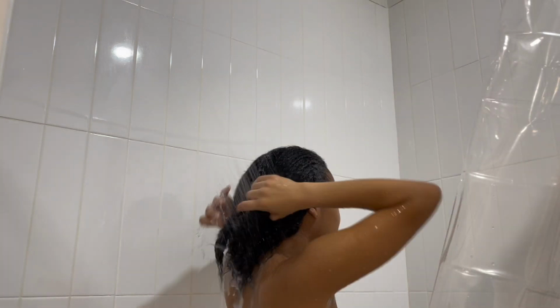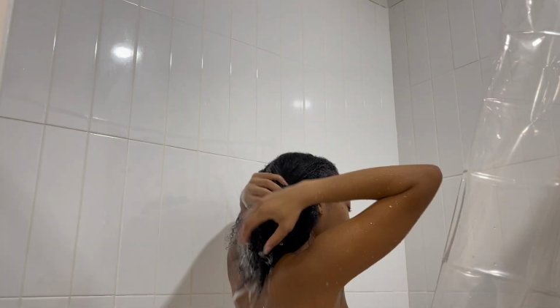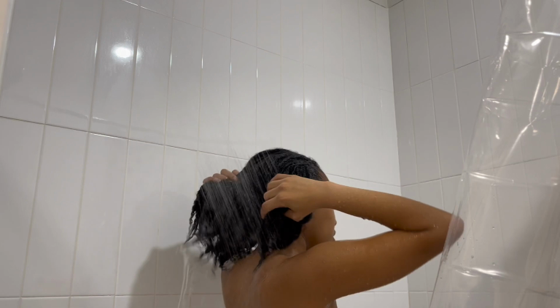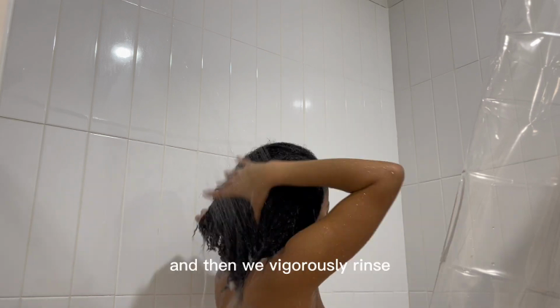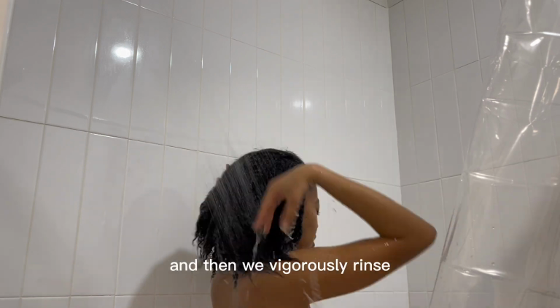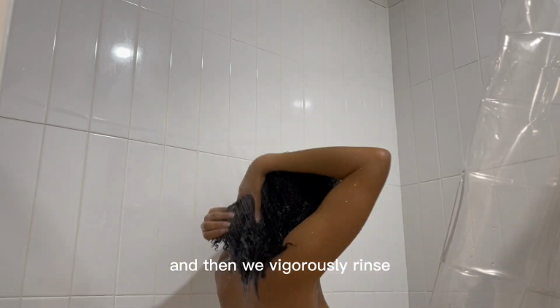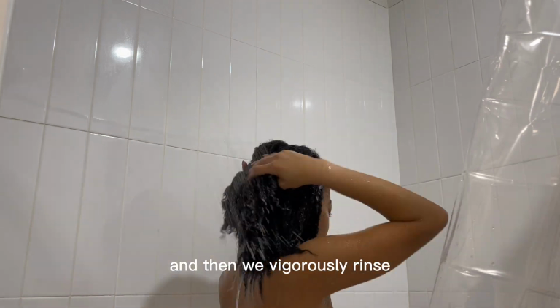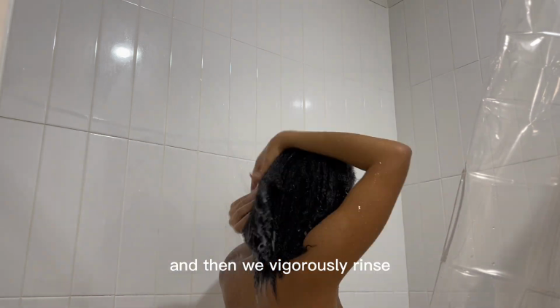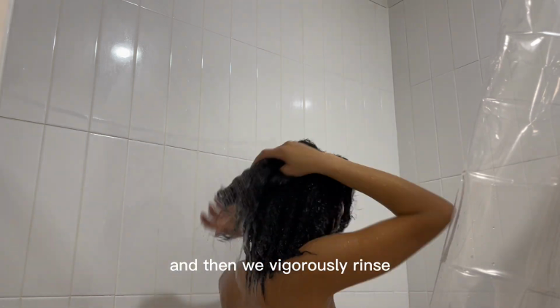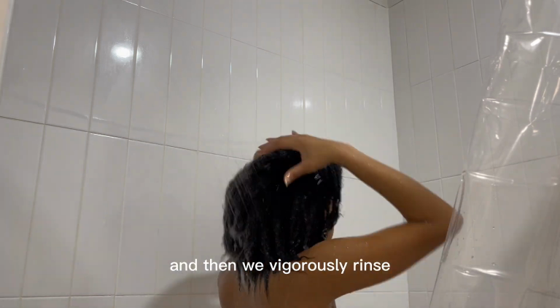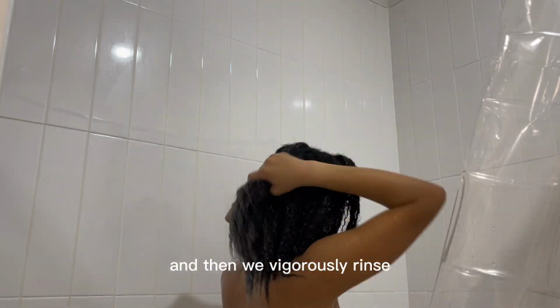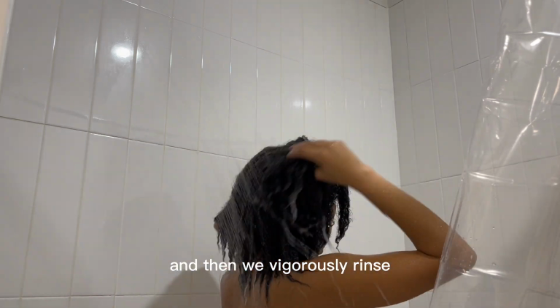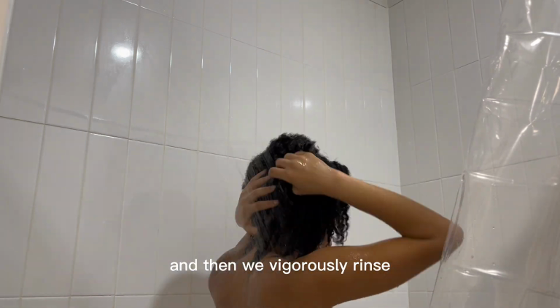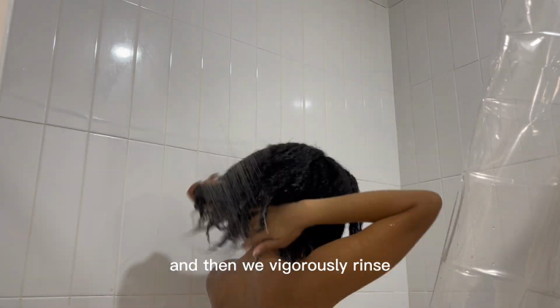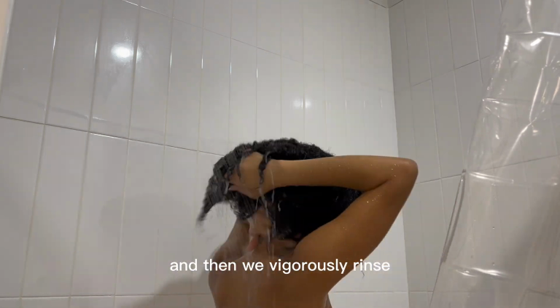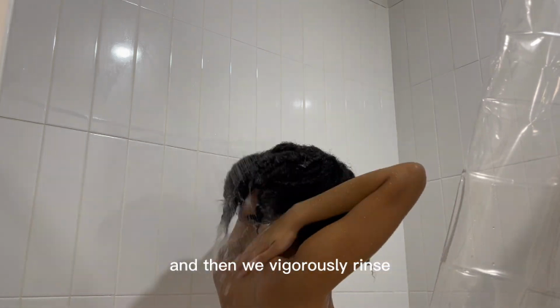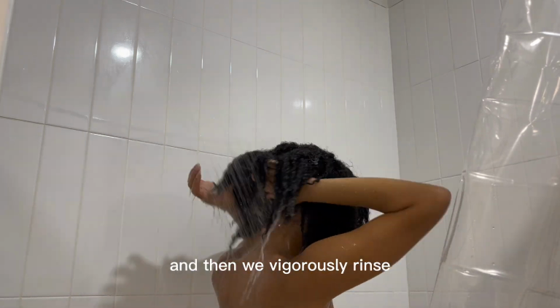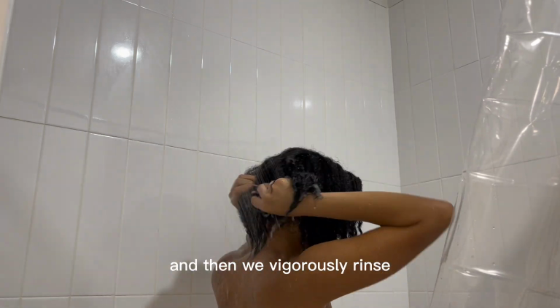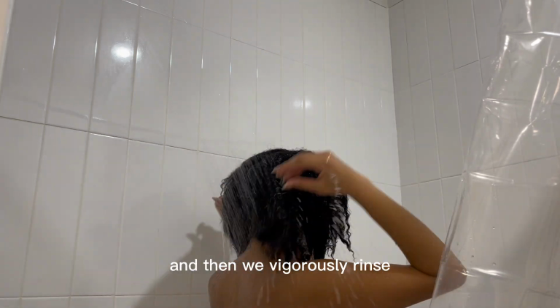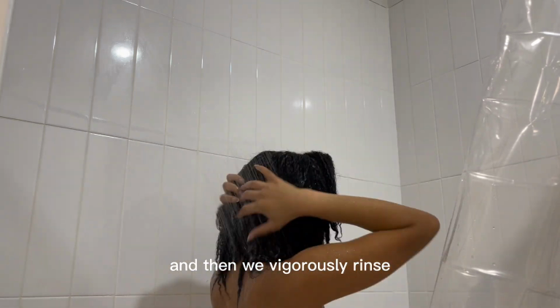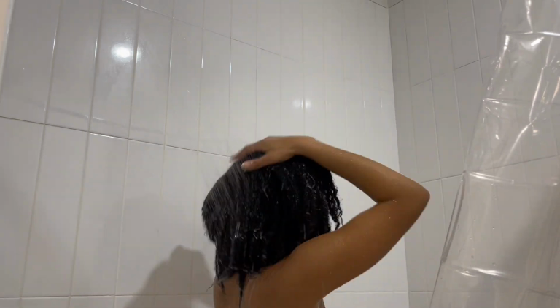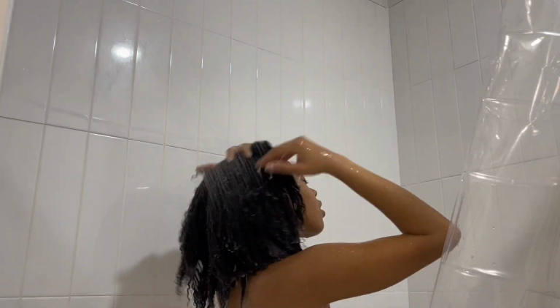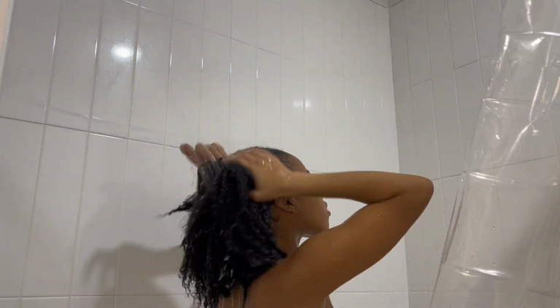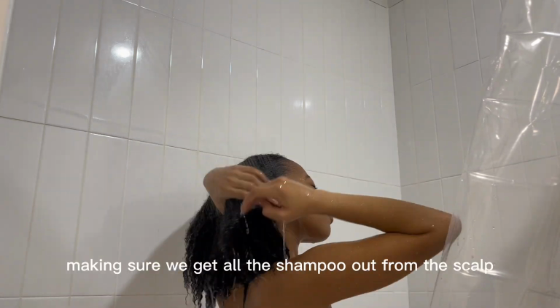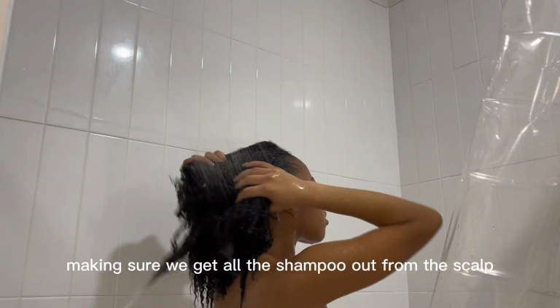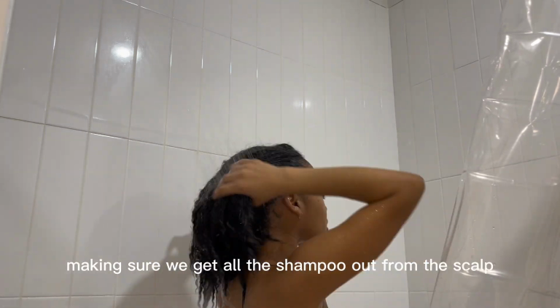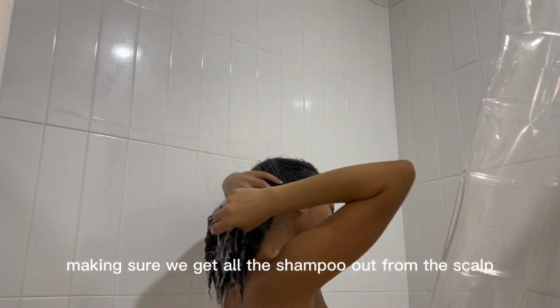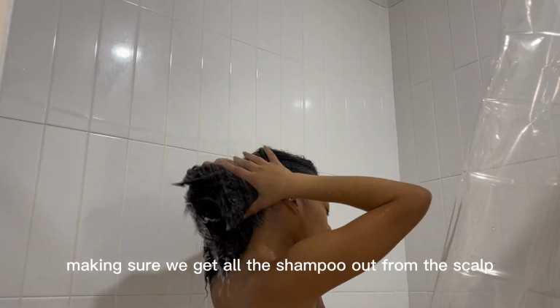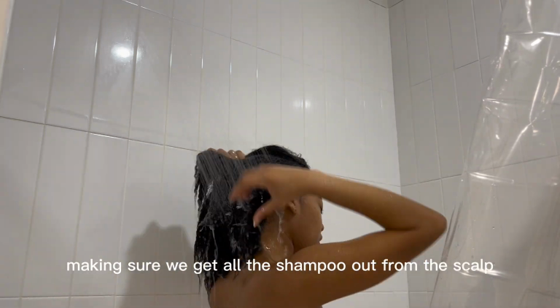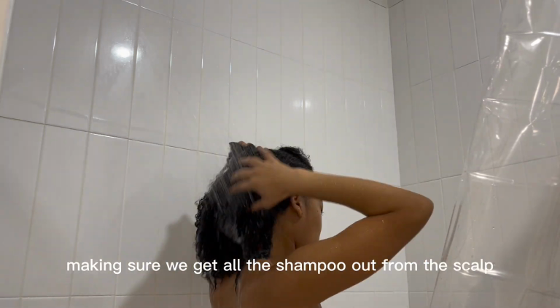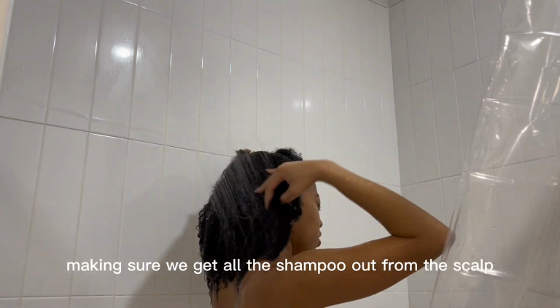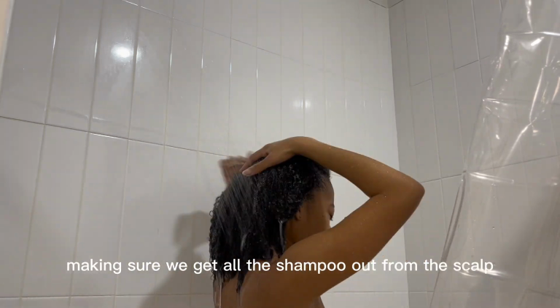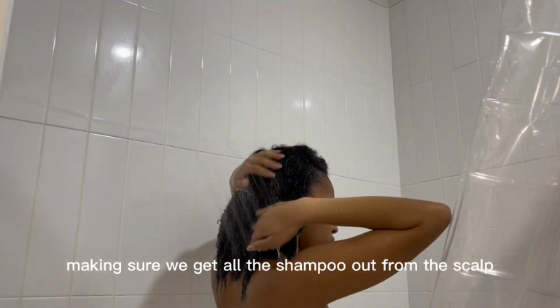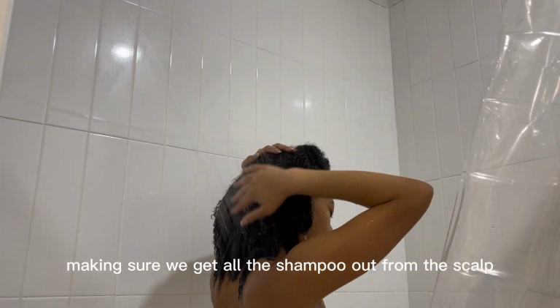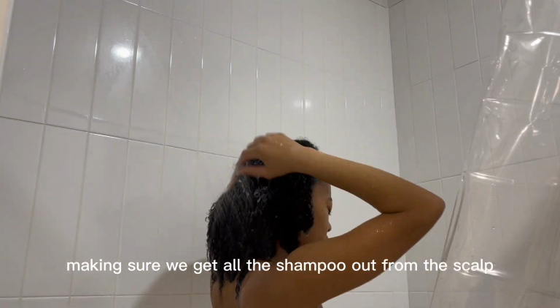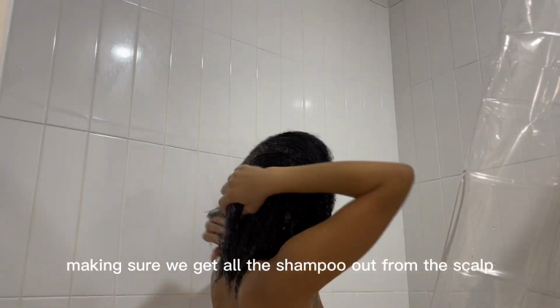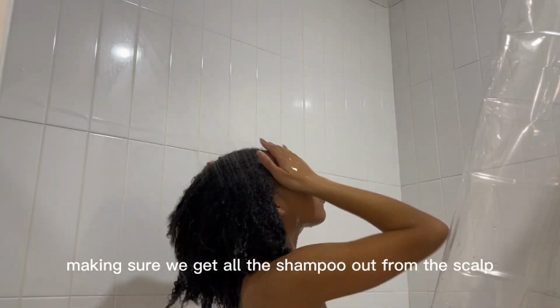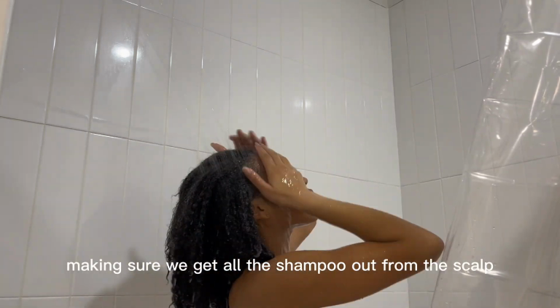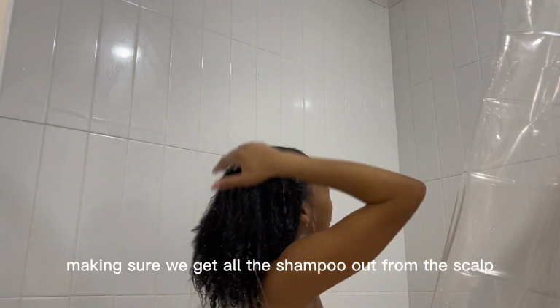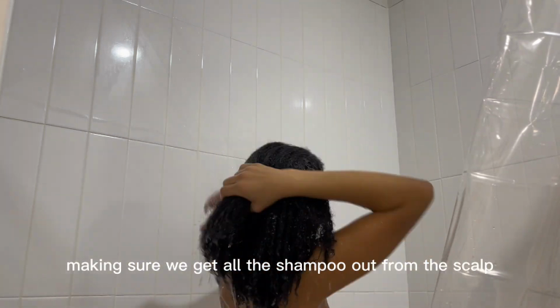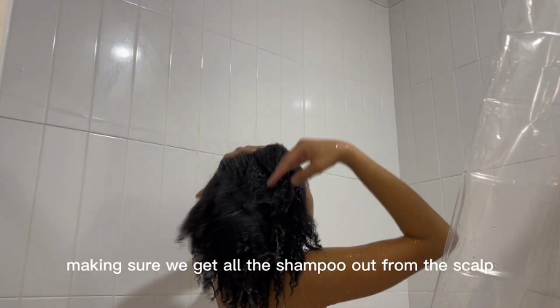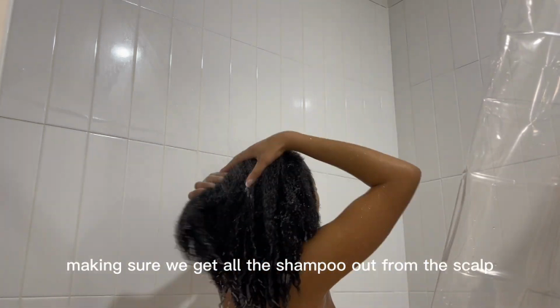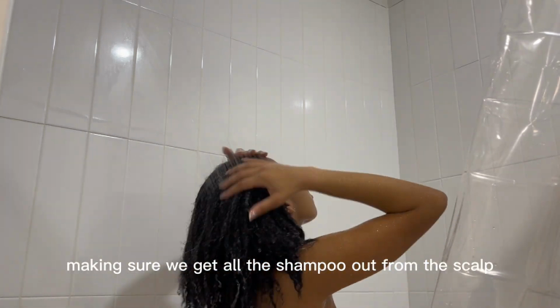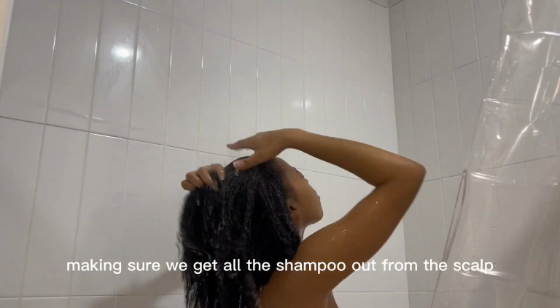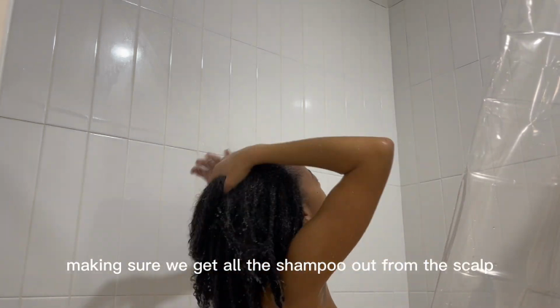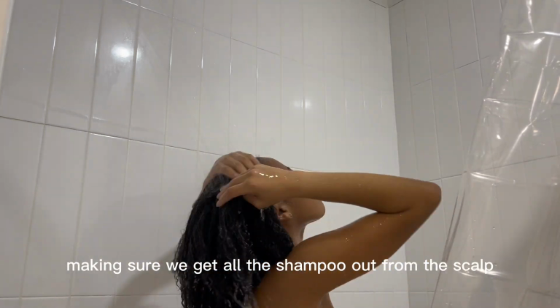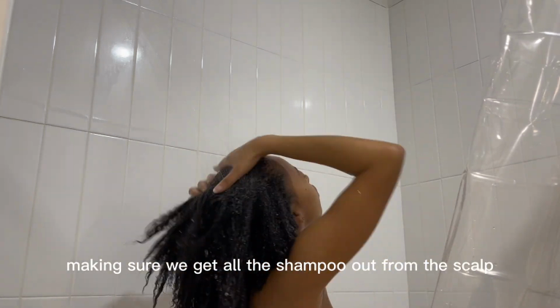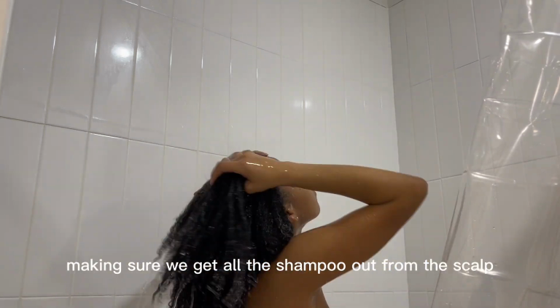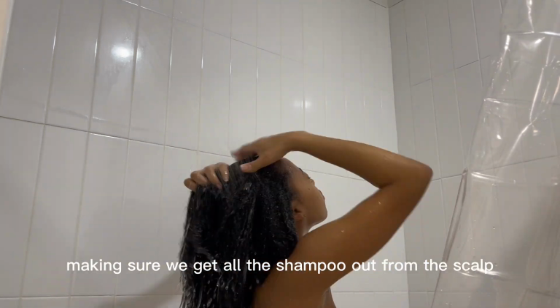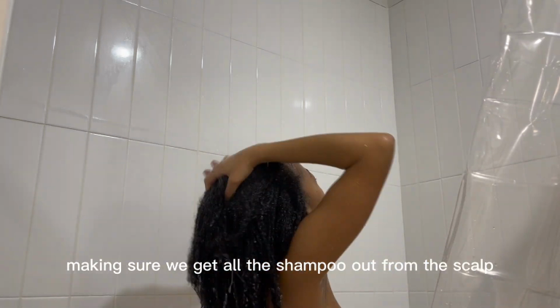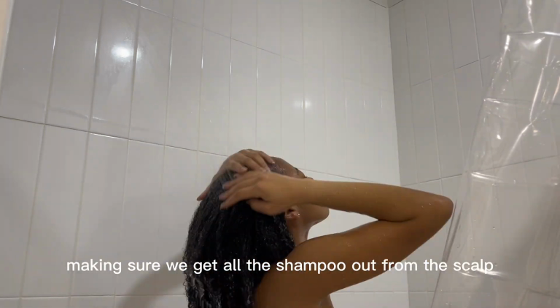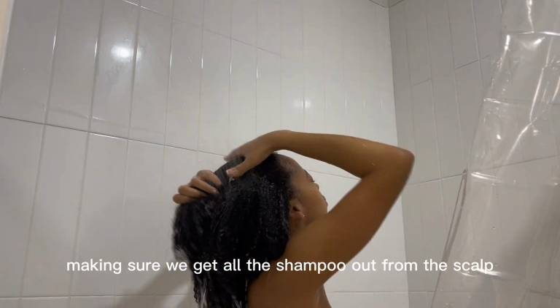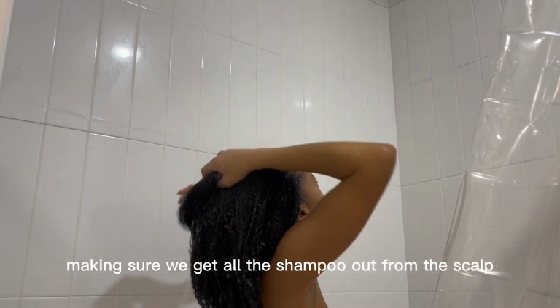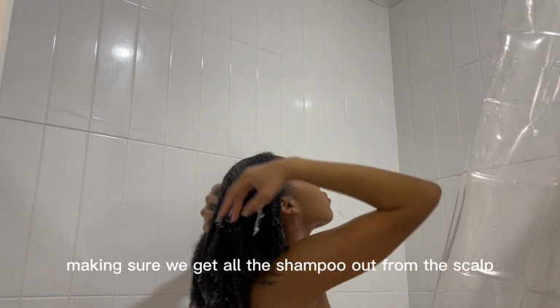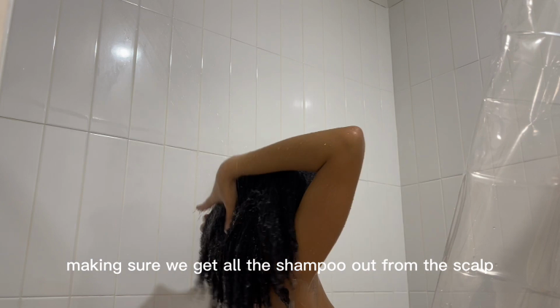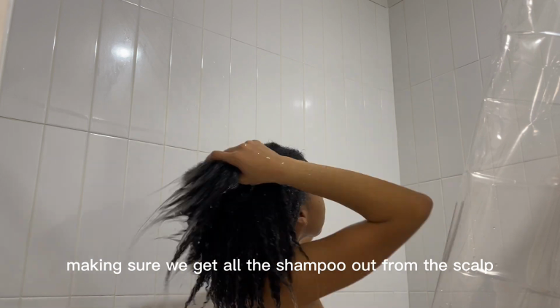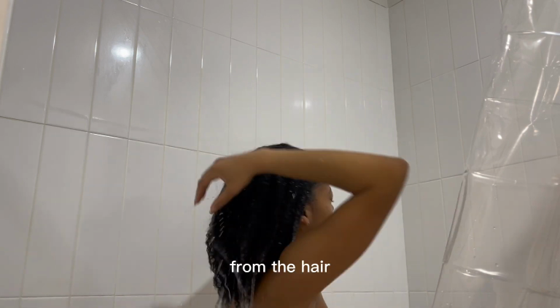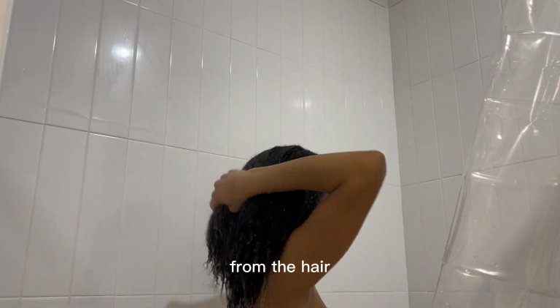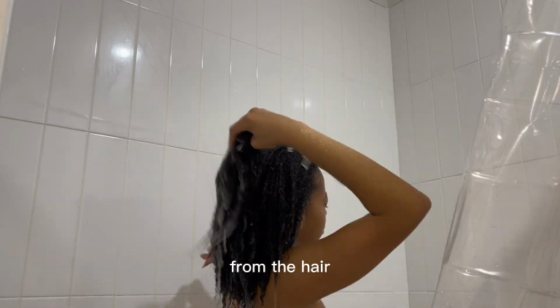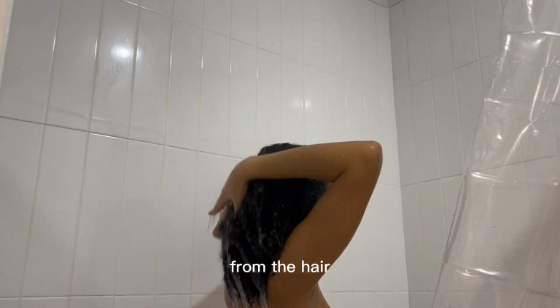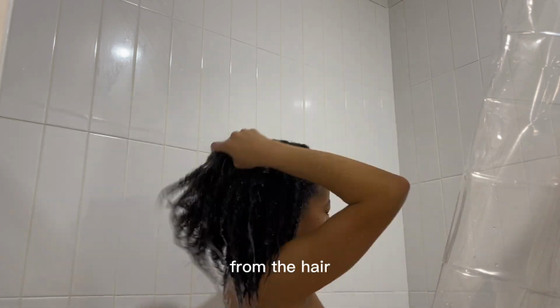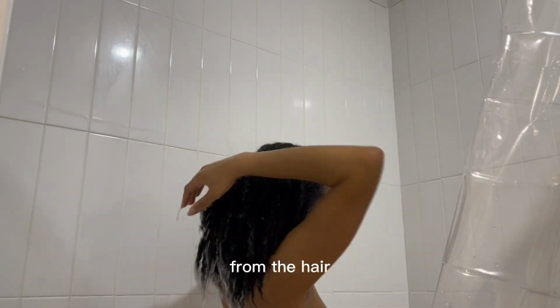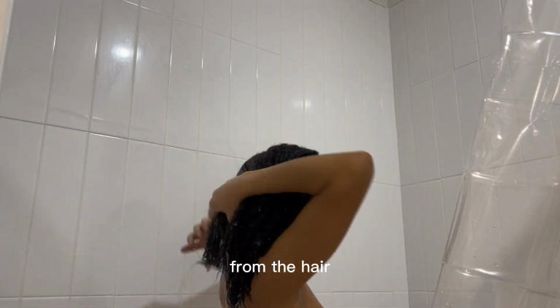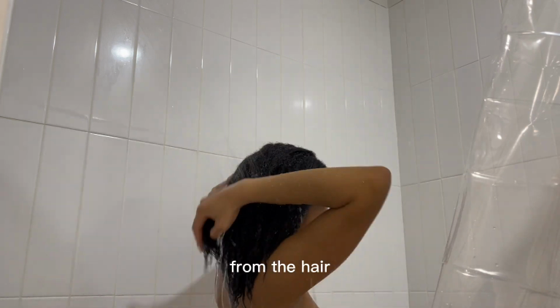And then we vigorously rinse, making sure we get all the shampoo out from the scalp and from the hair.